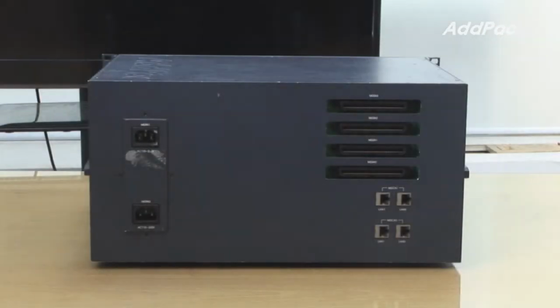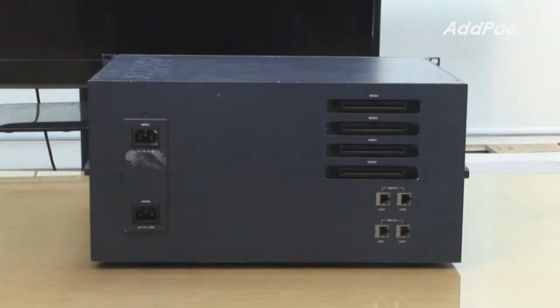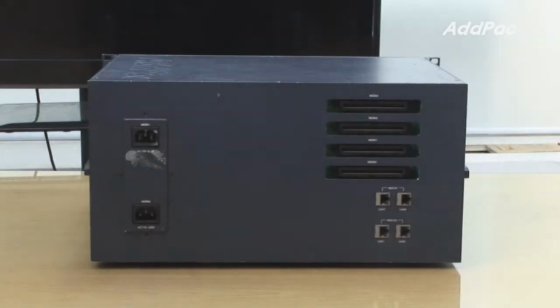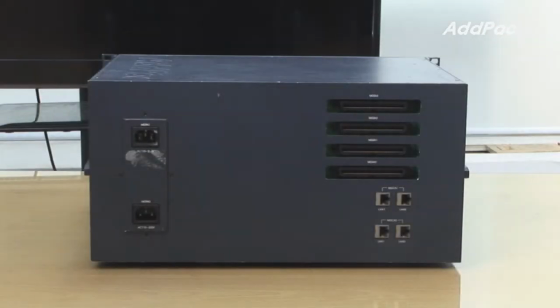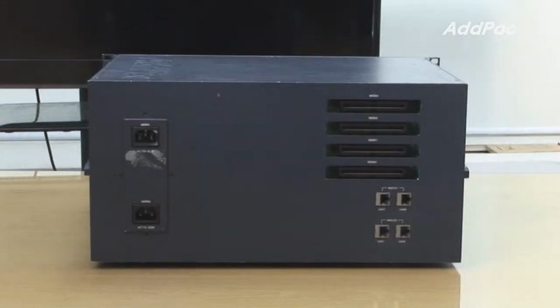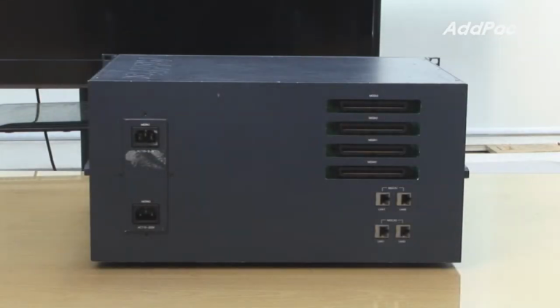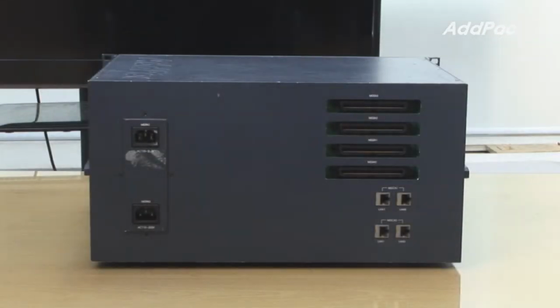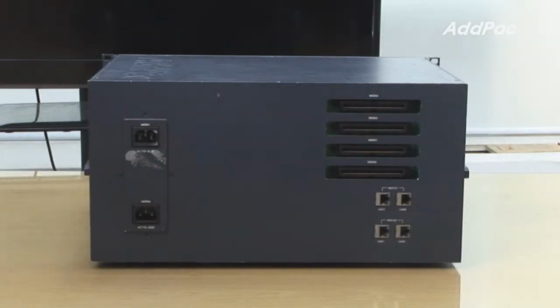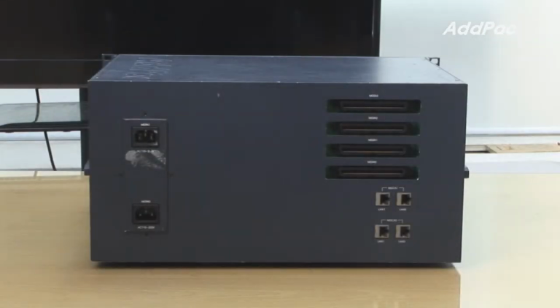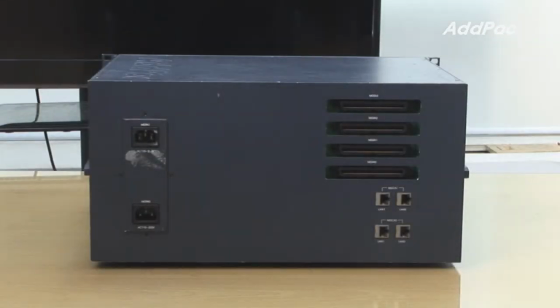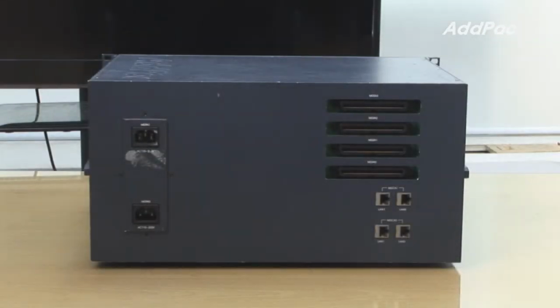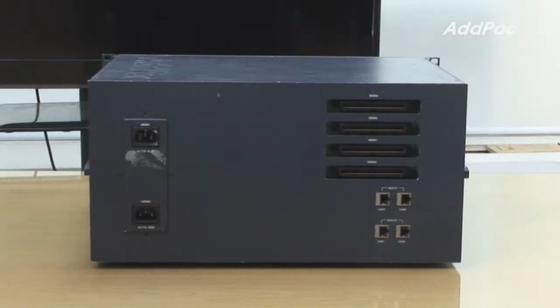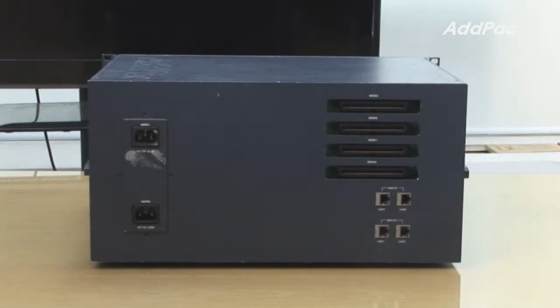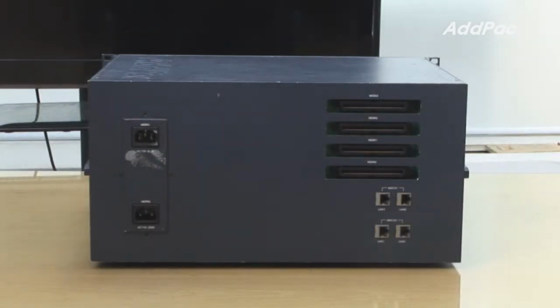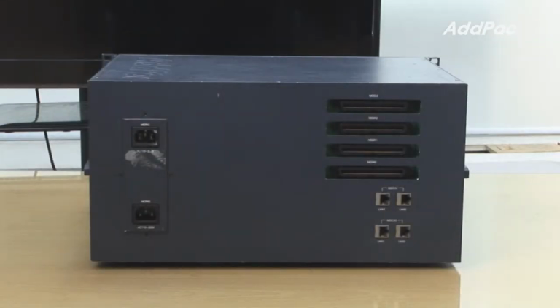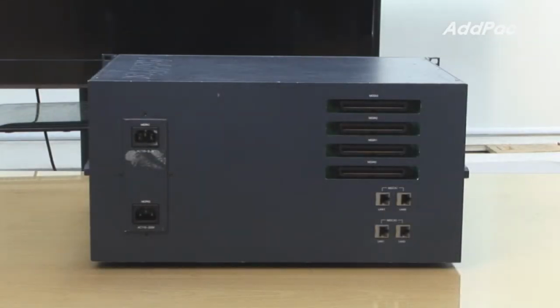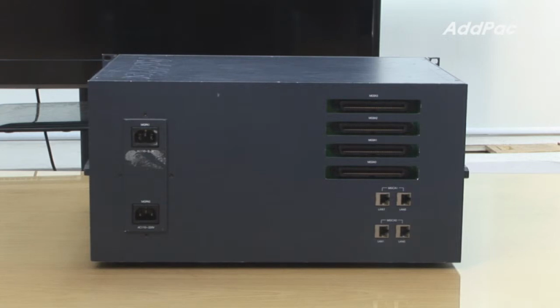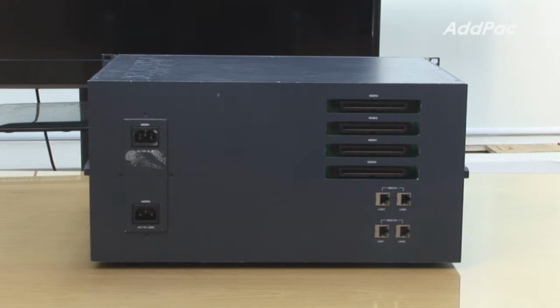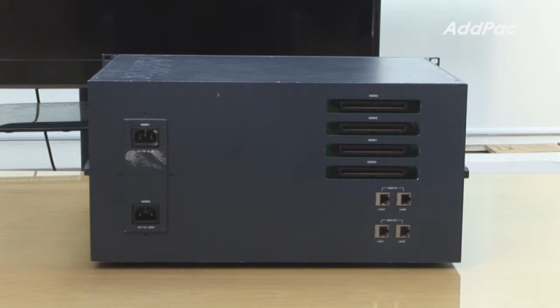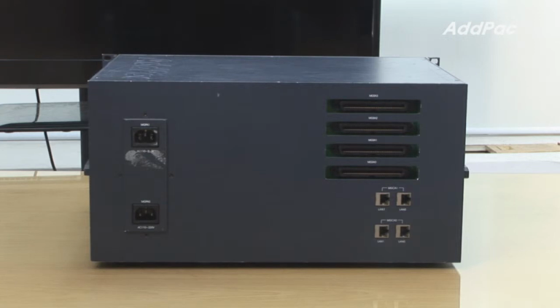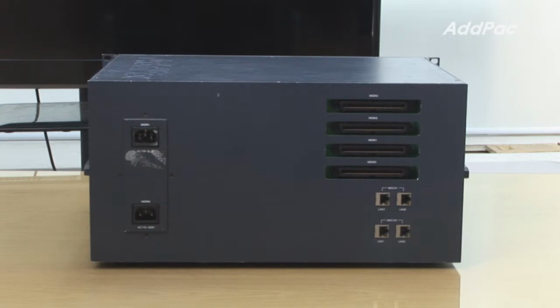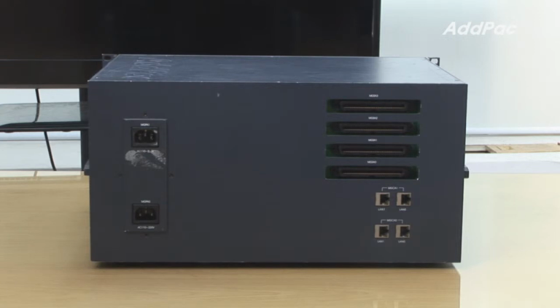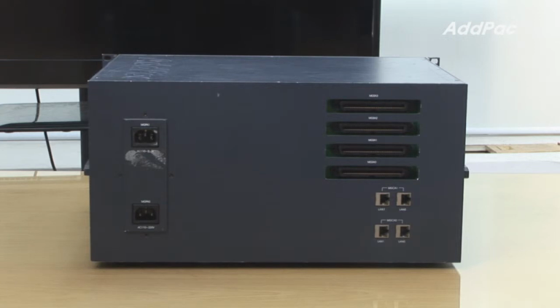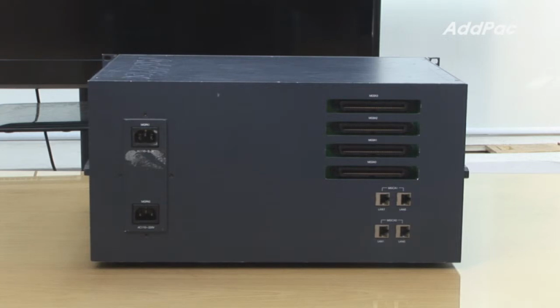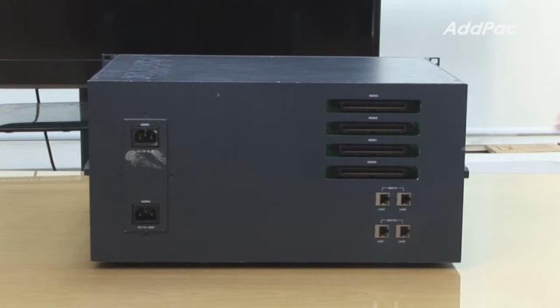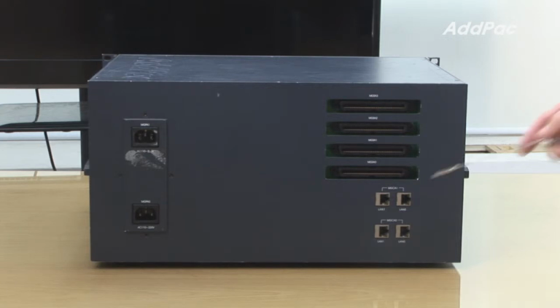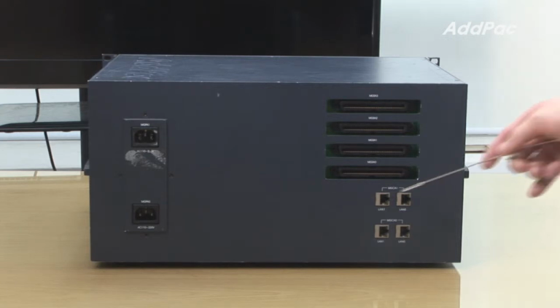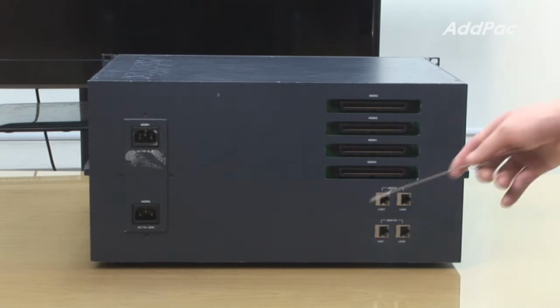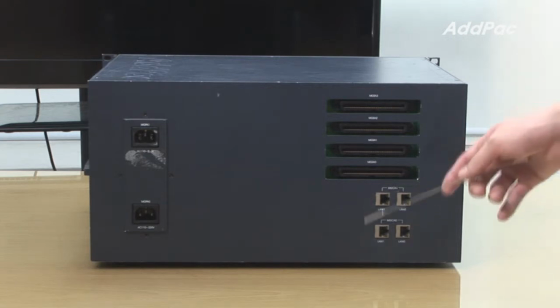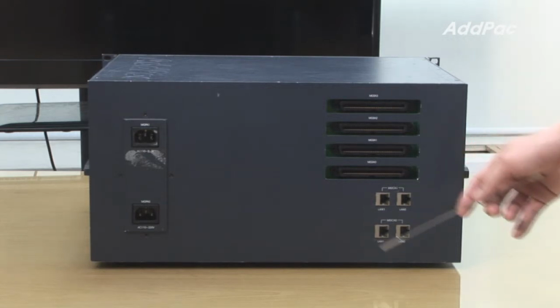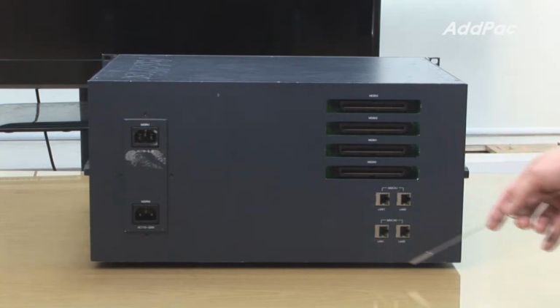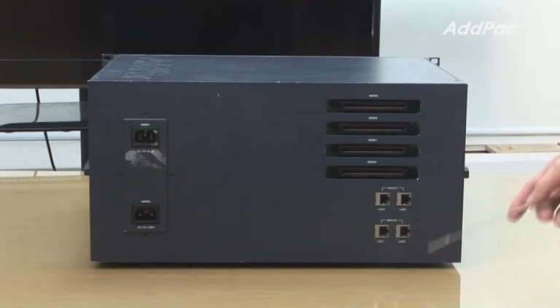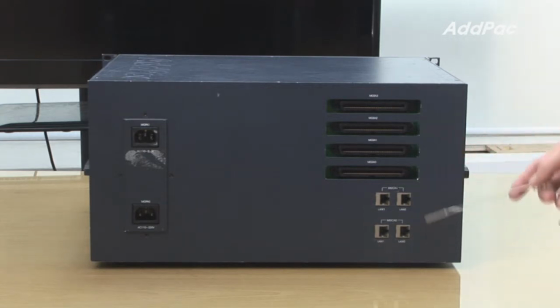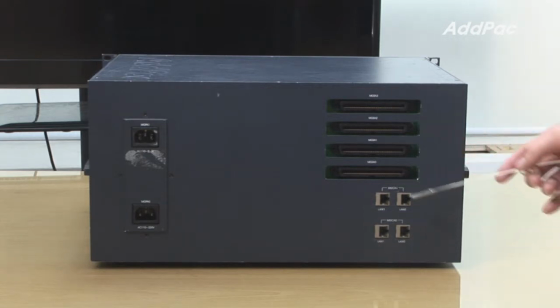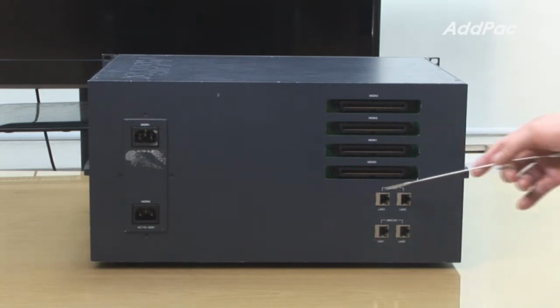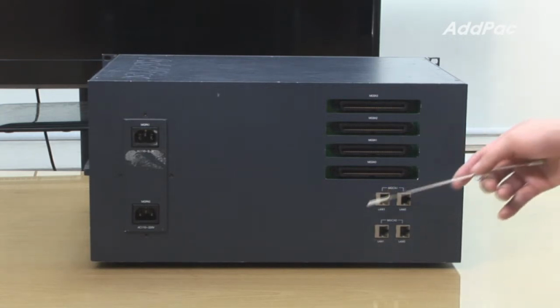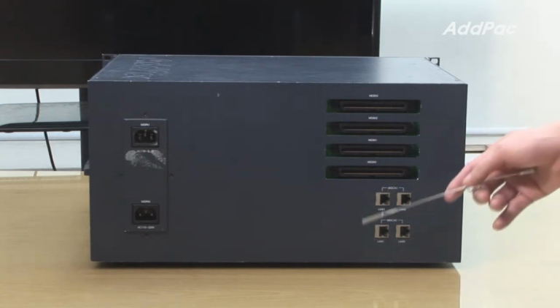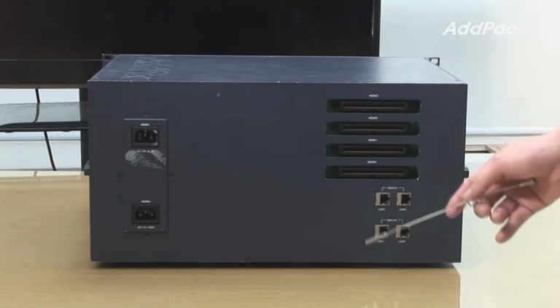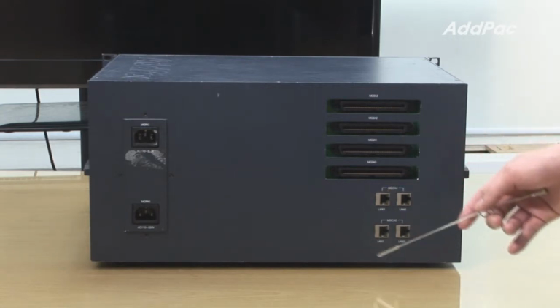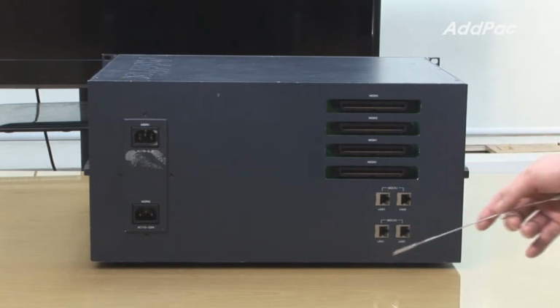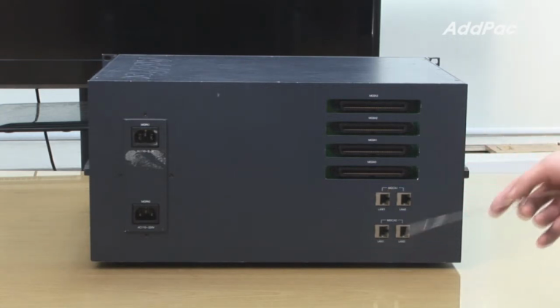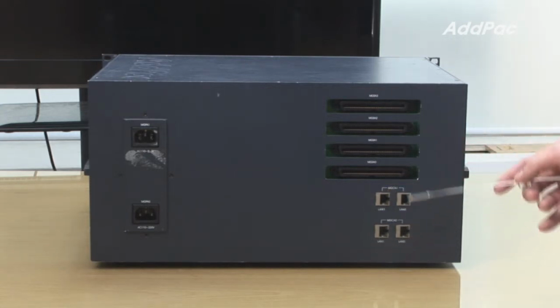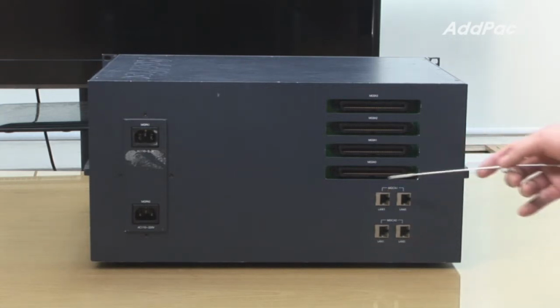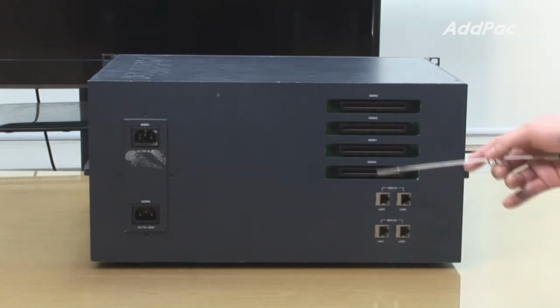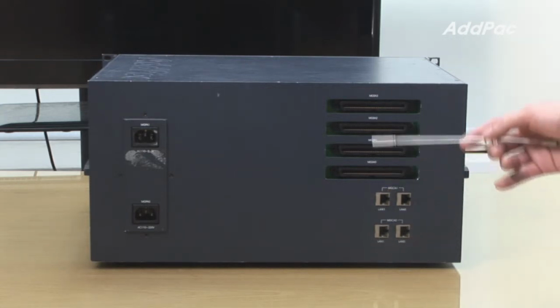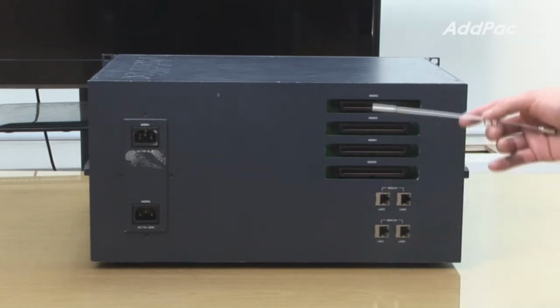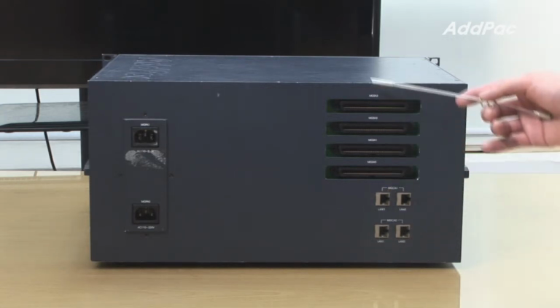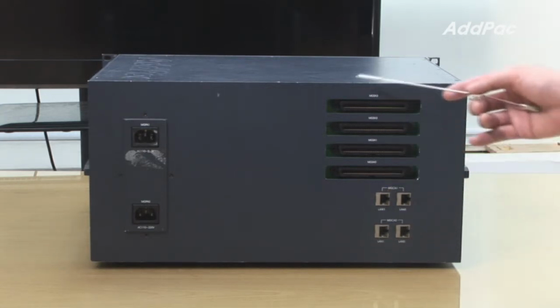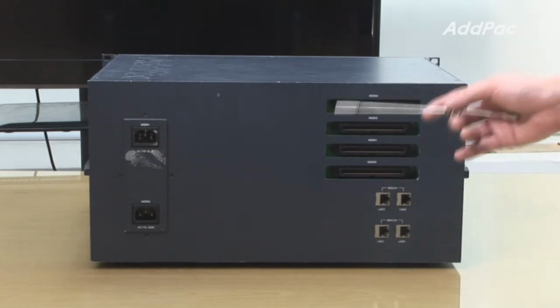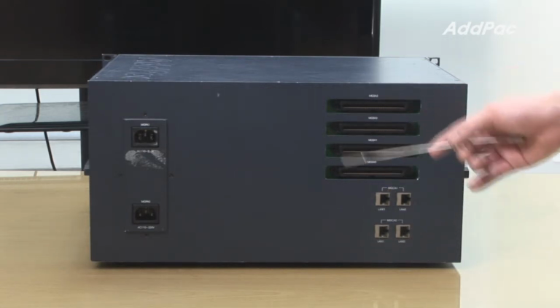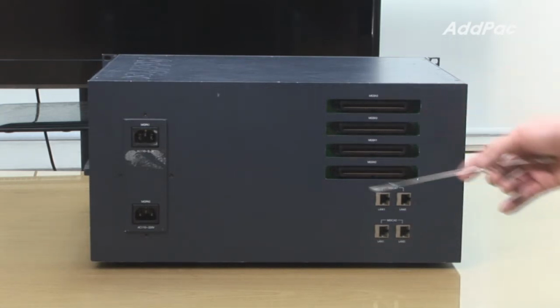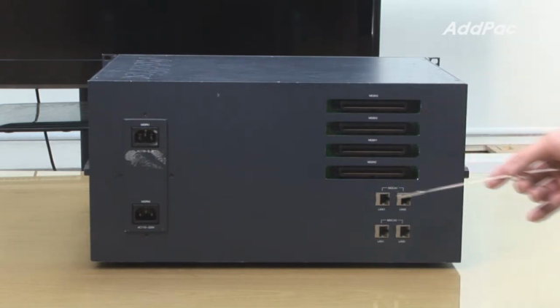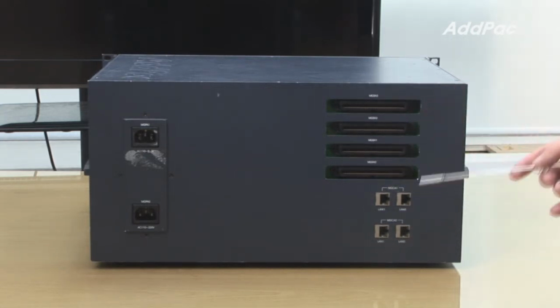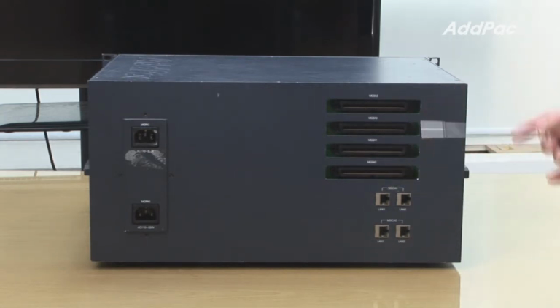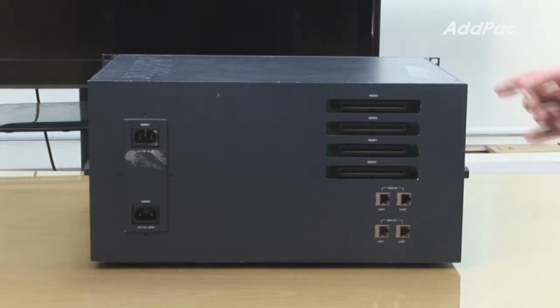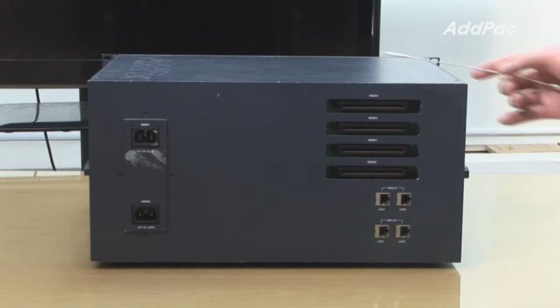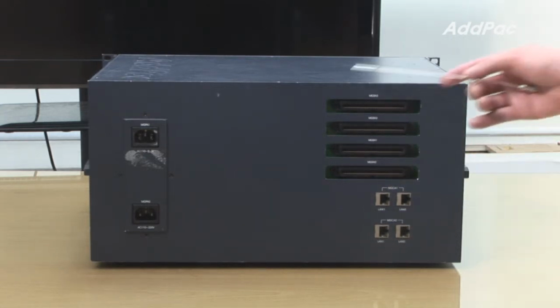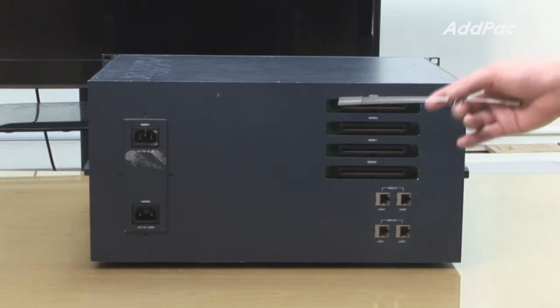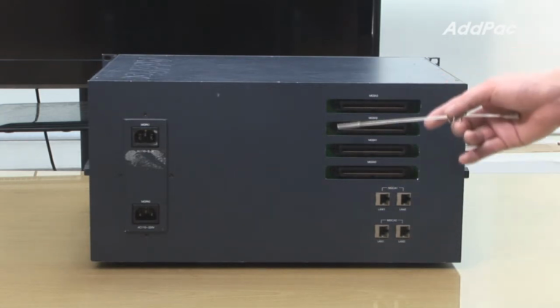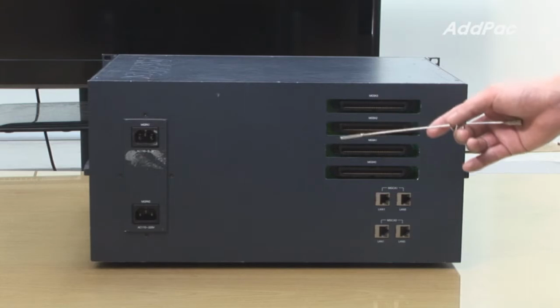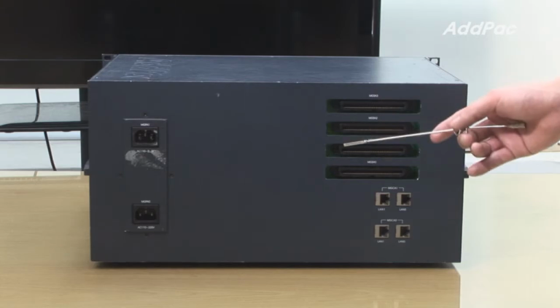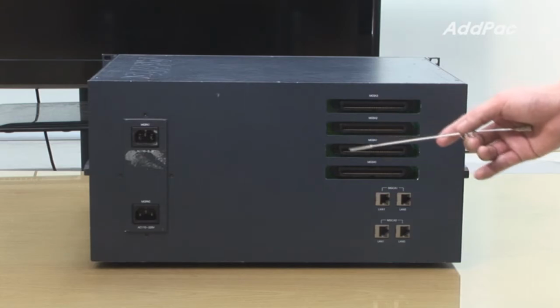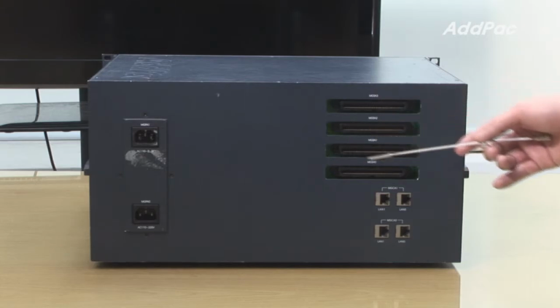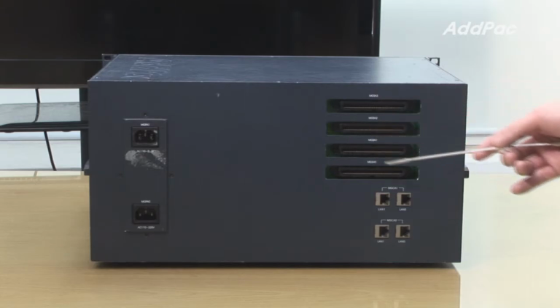At the back of IPNX 320, it supports four gigabit Ethernet interfaces and 32-port analog interface connectors.